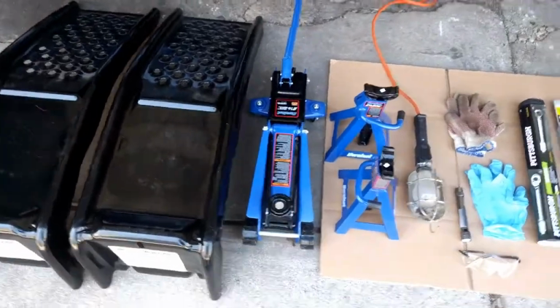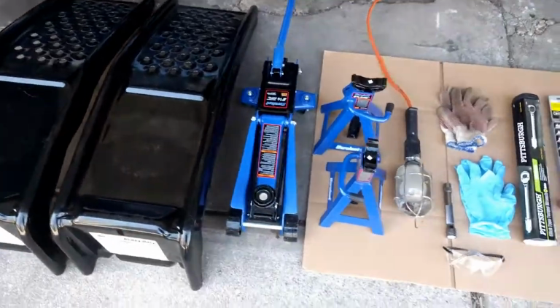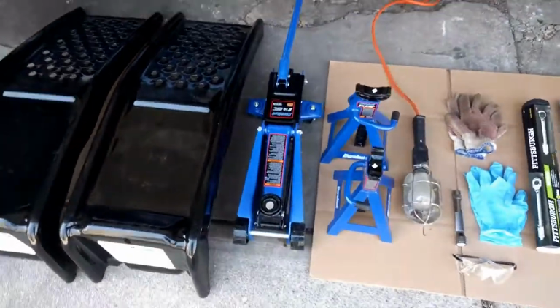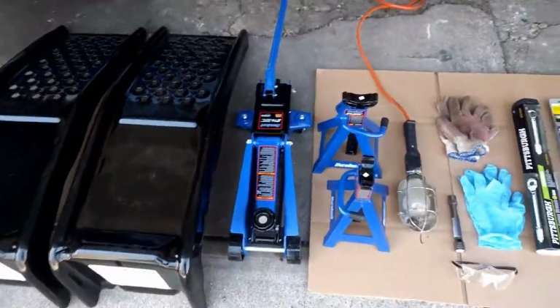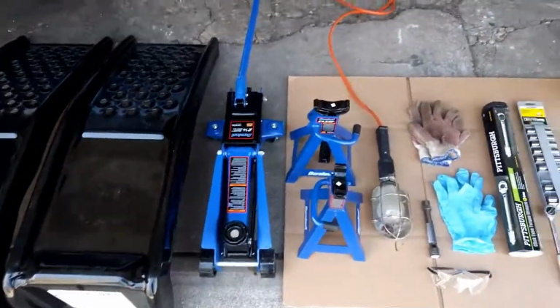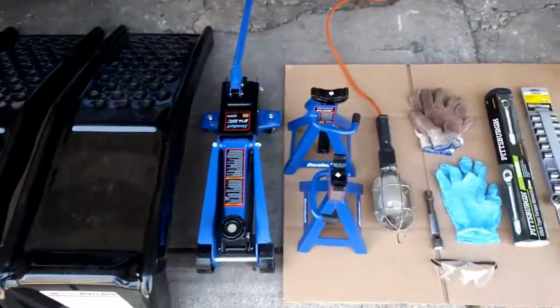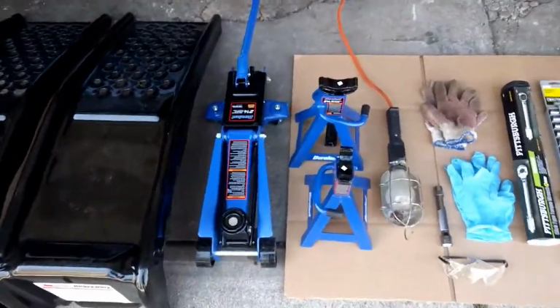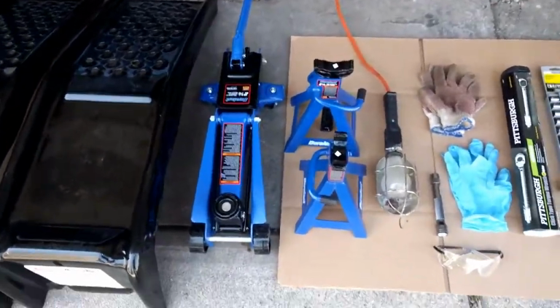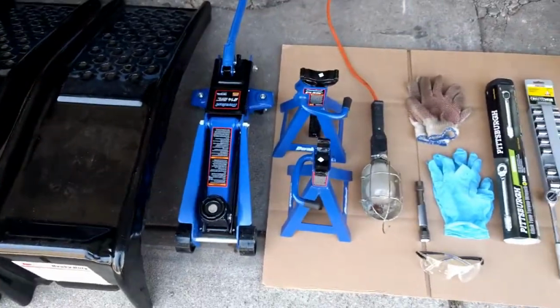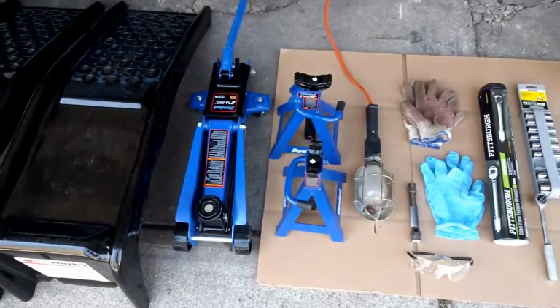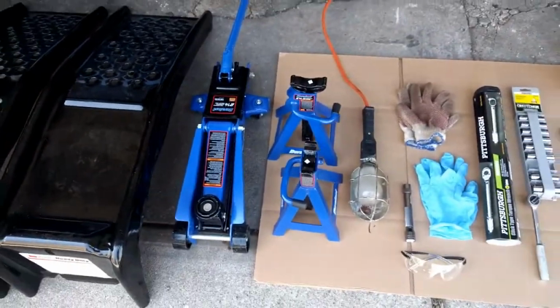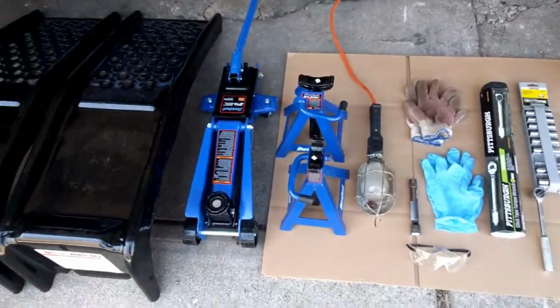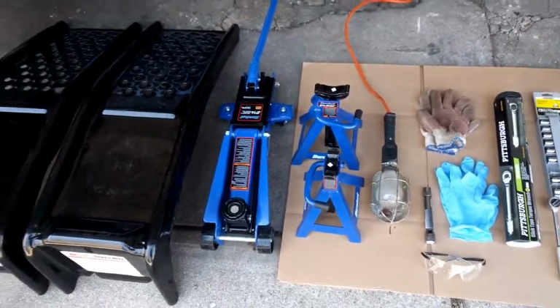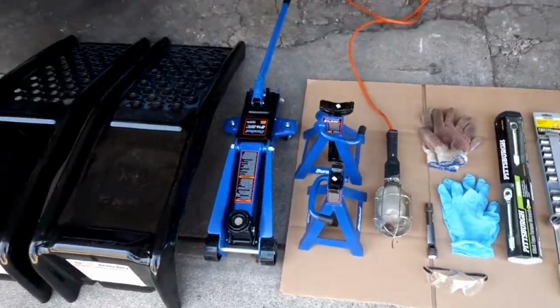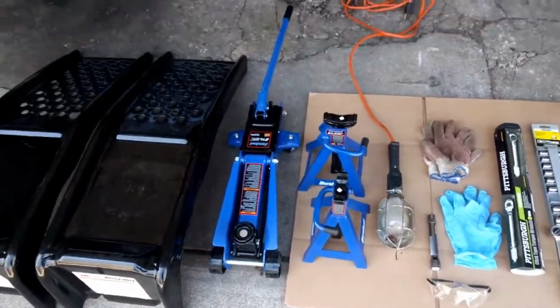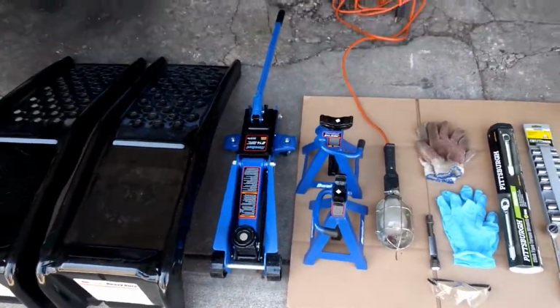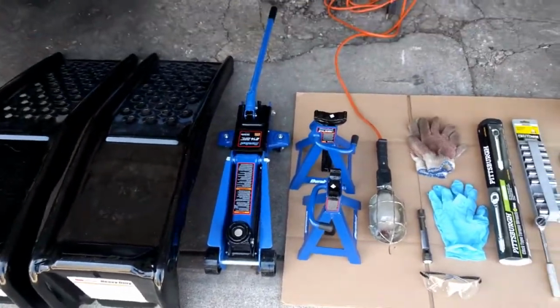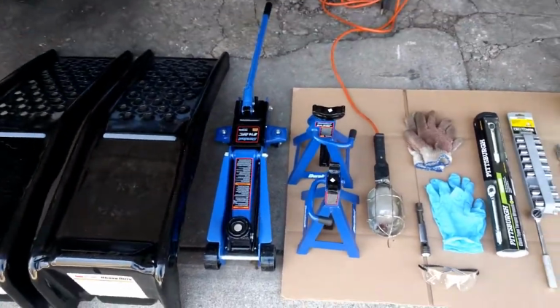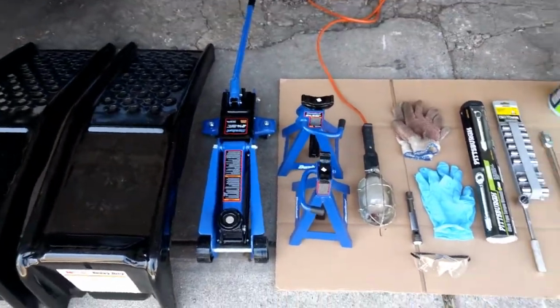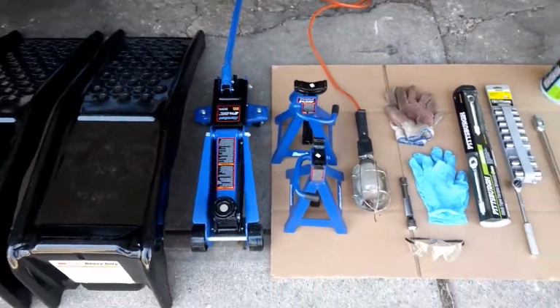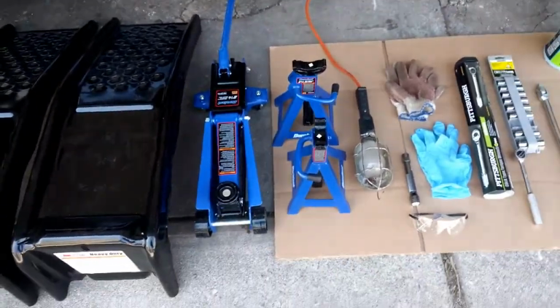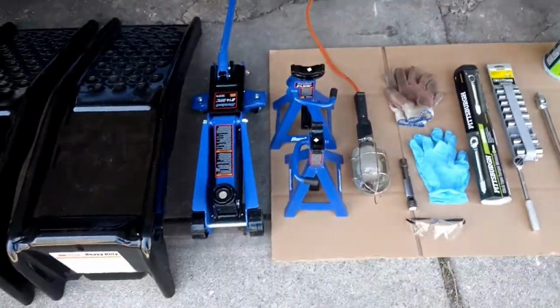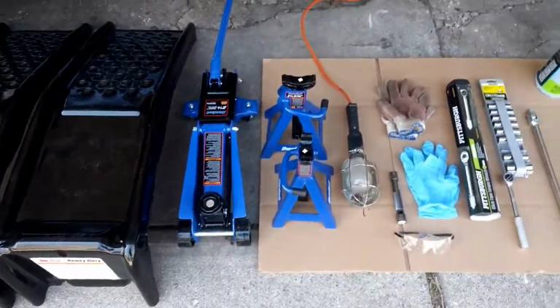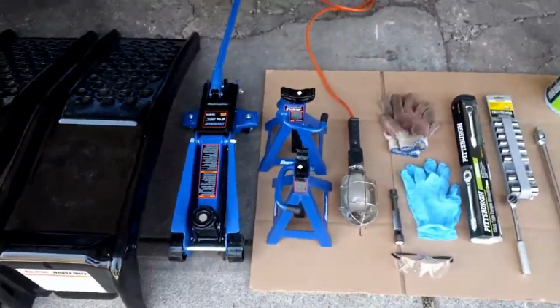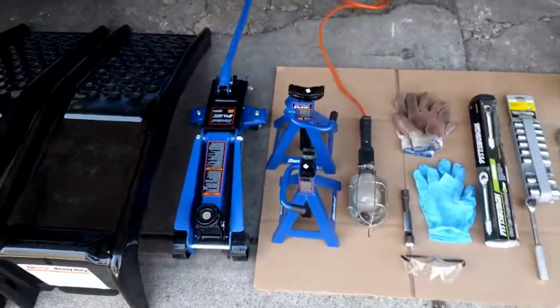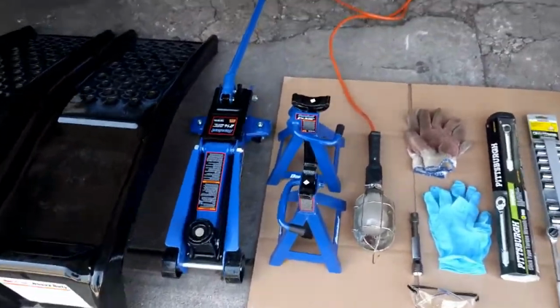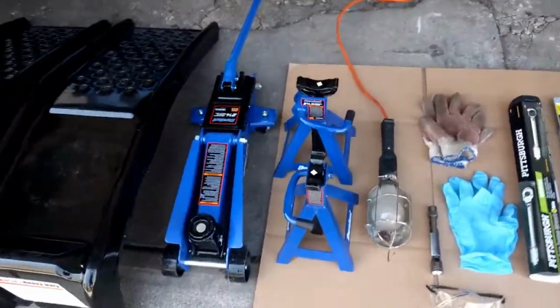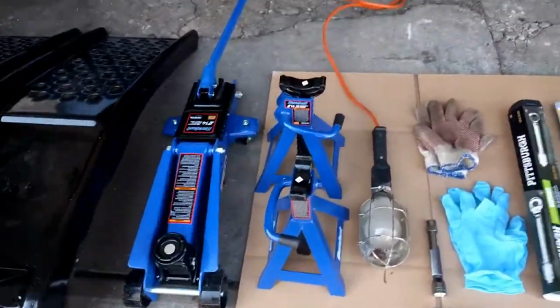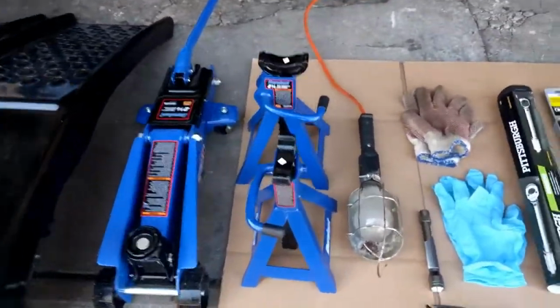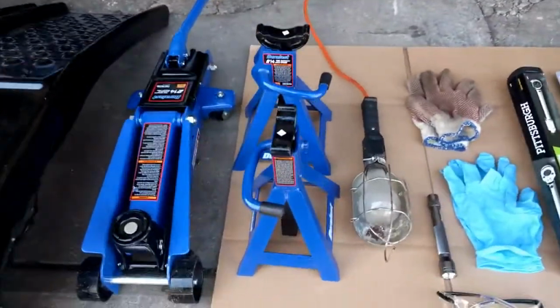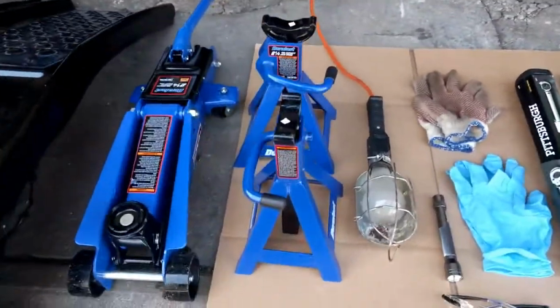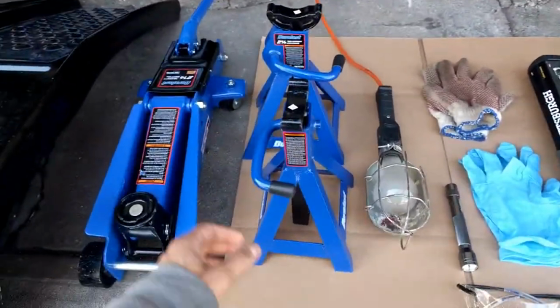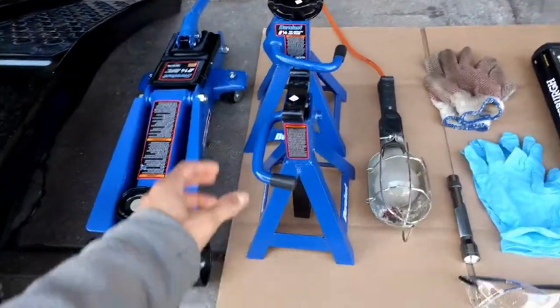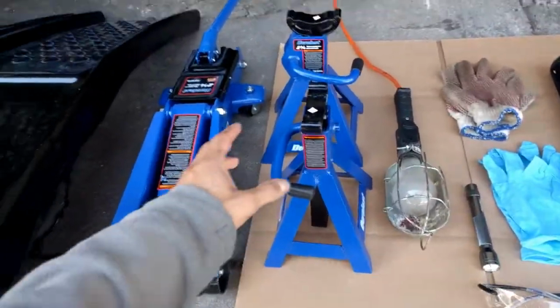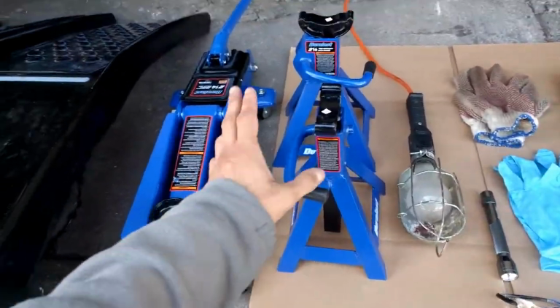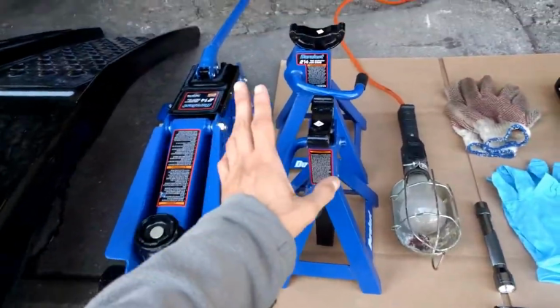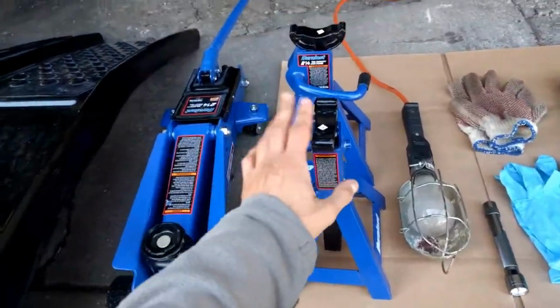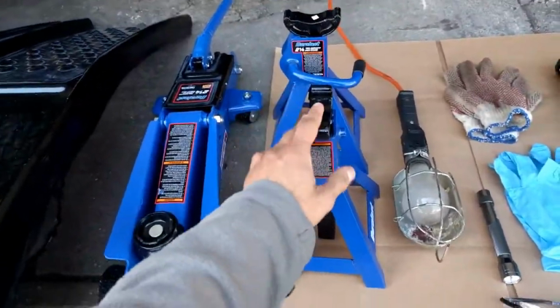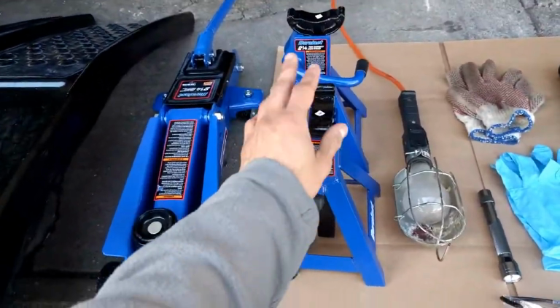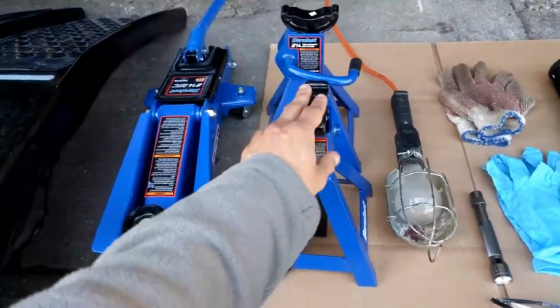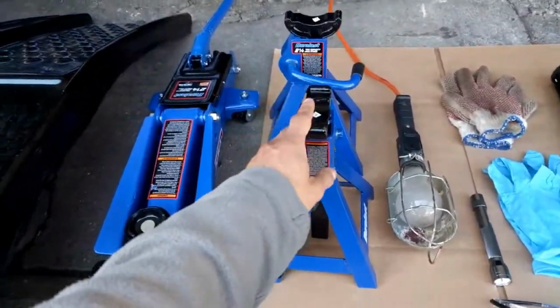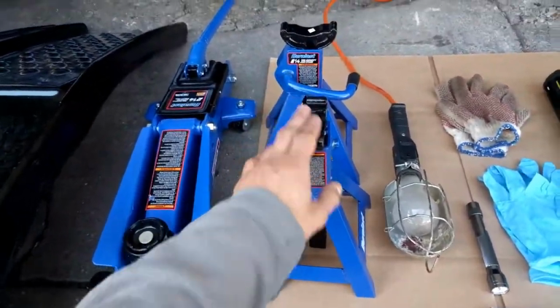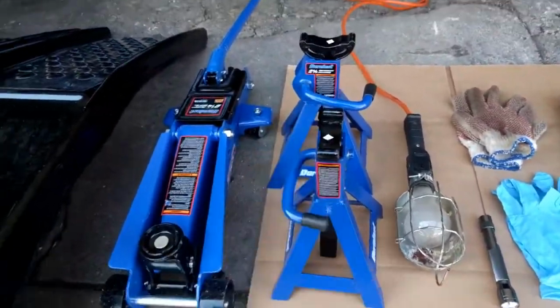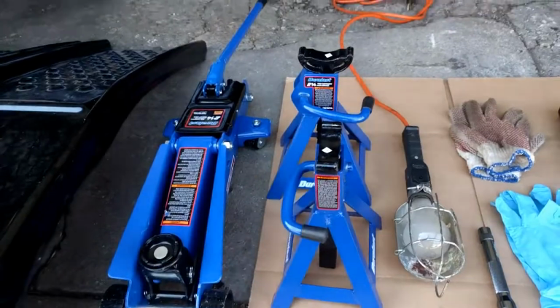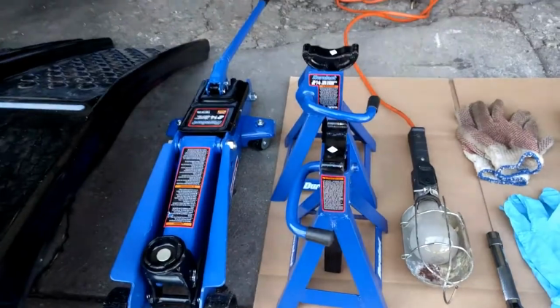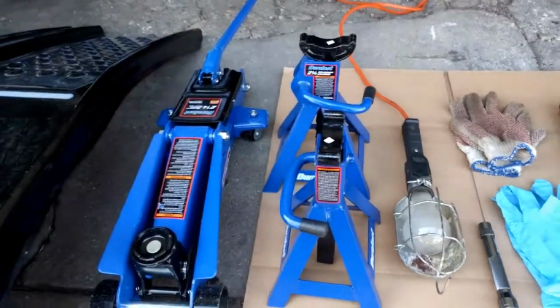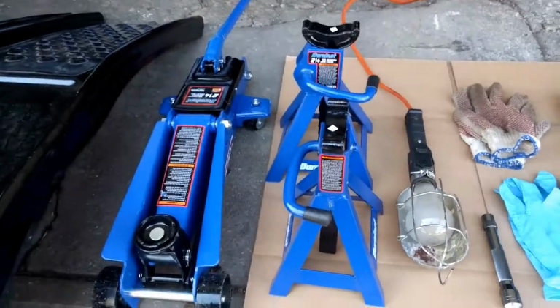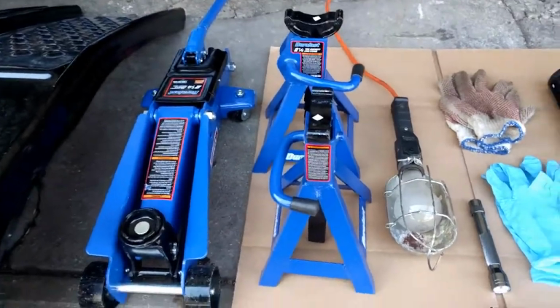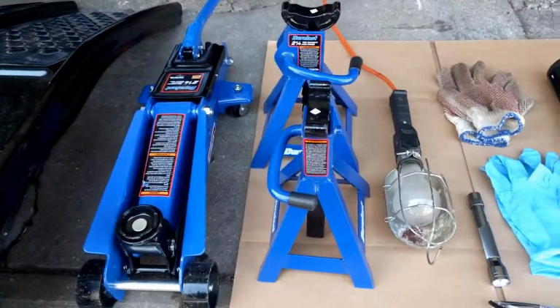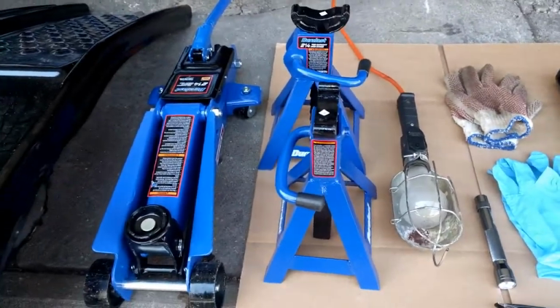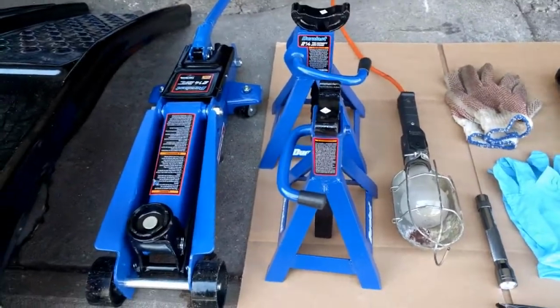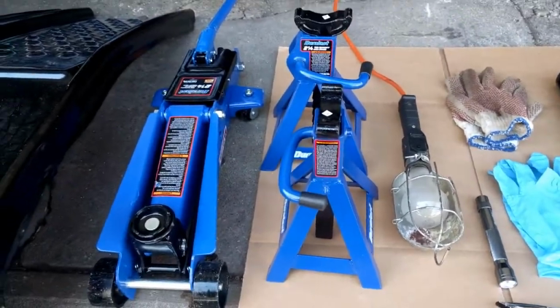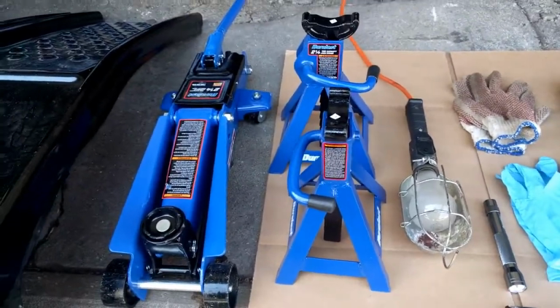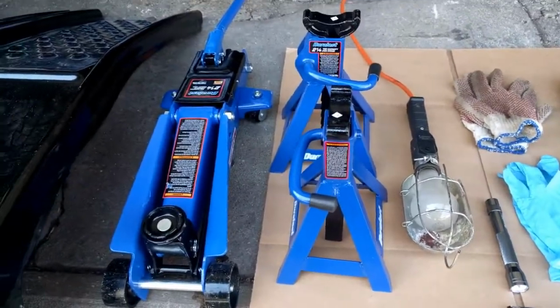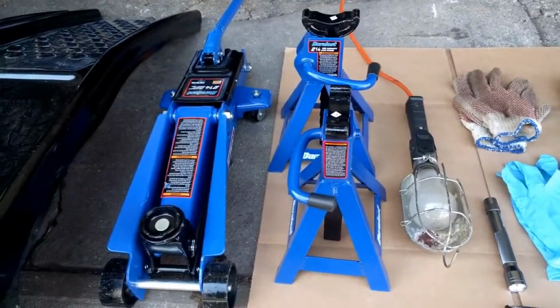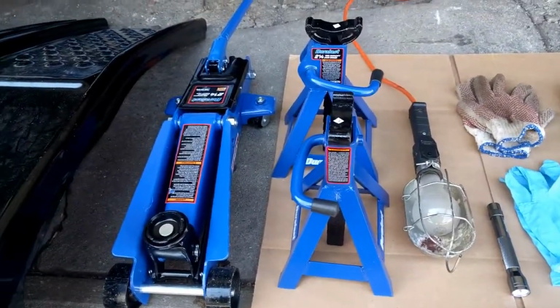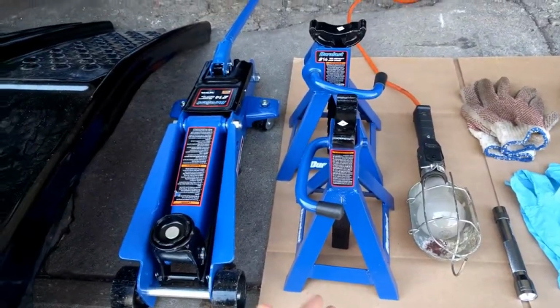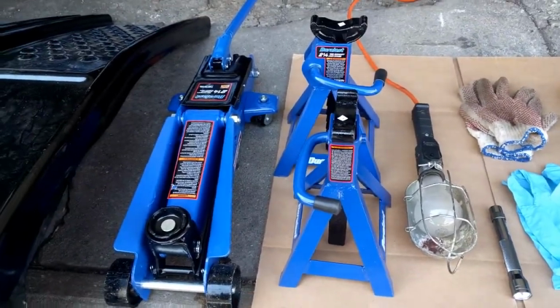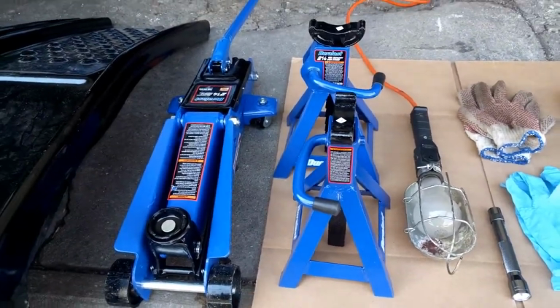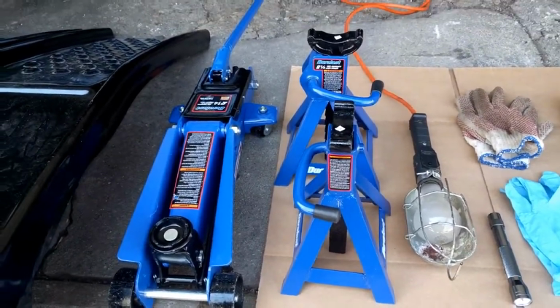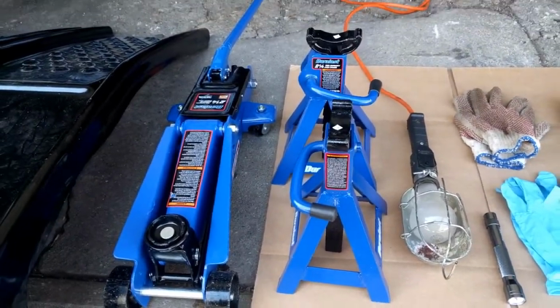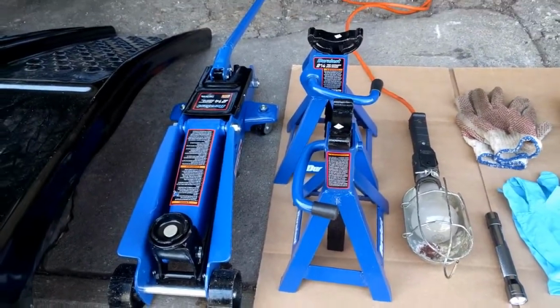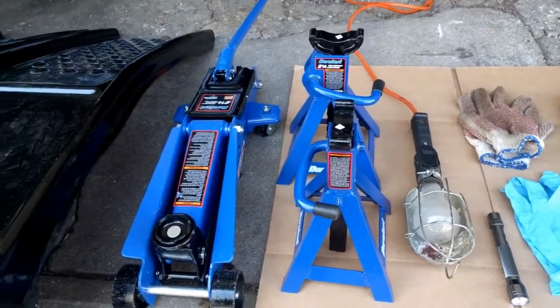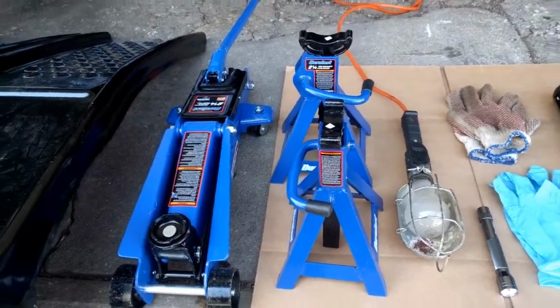Because you're going under a car to change your oil, you must have jack stands. It's for safety purposes, so you're going to need that.